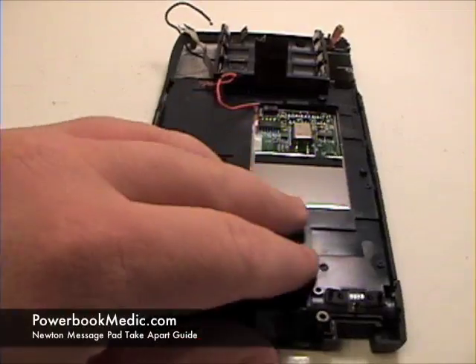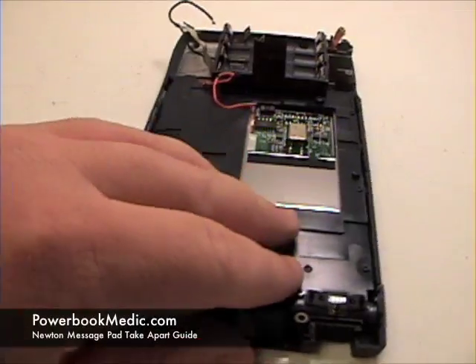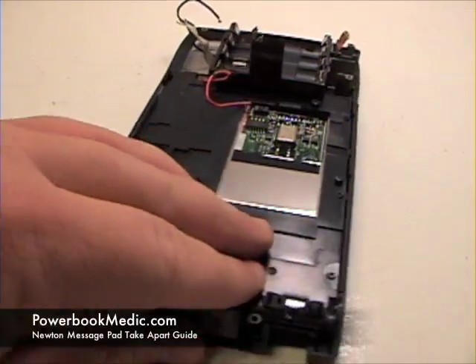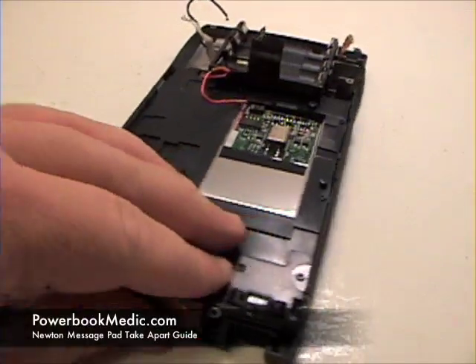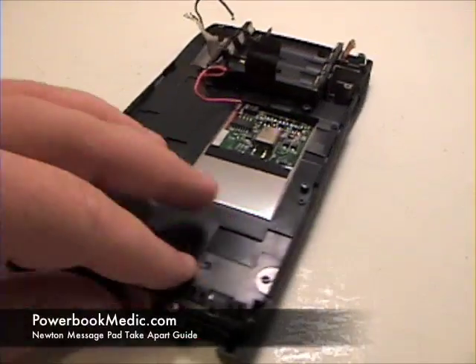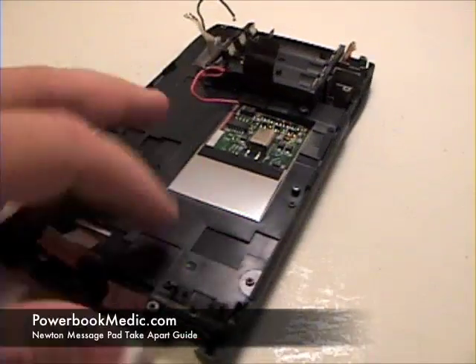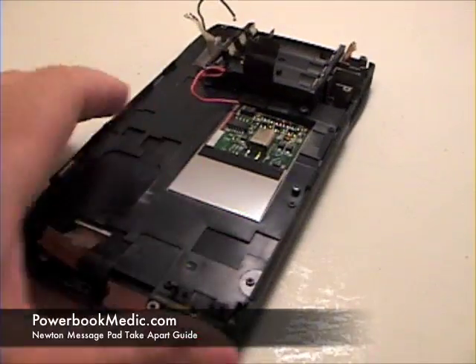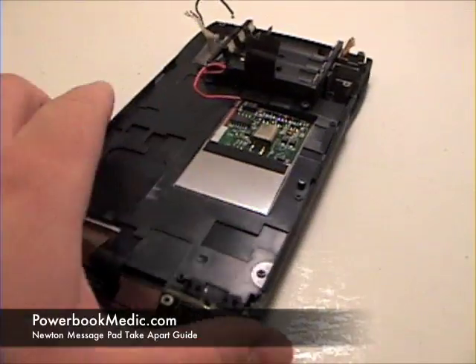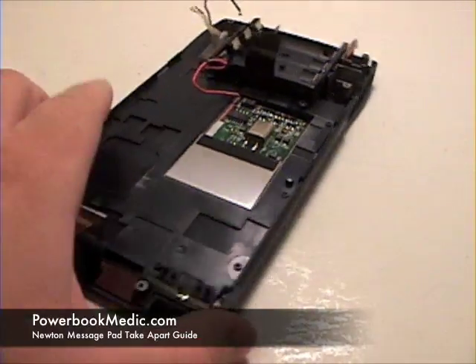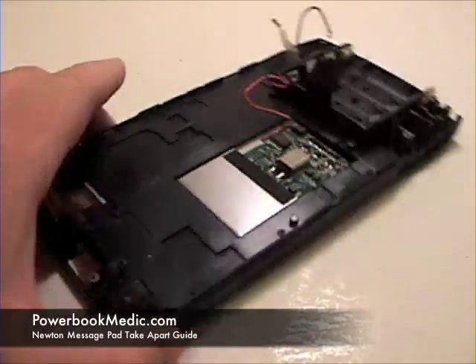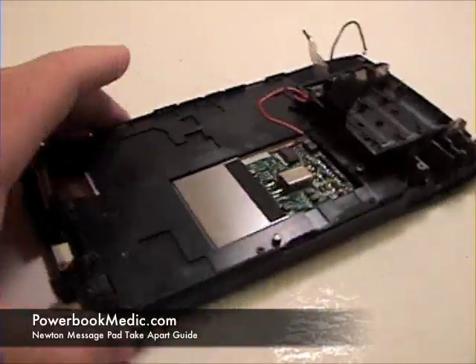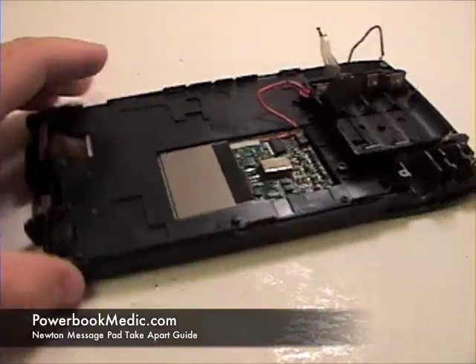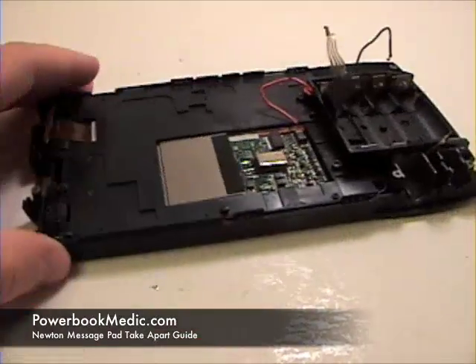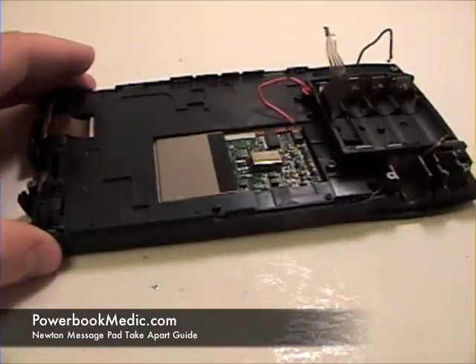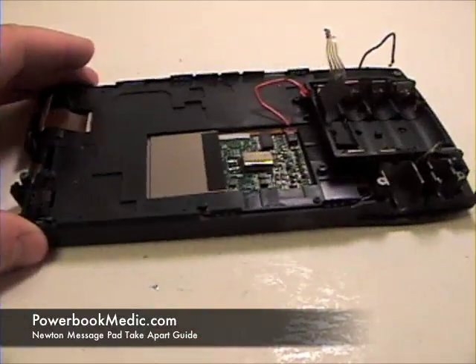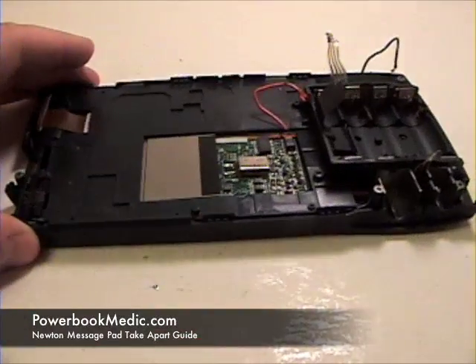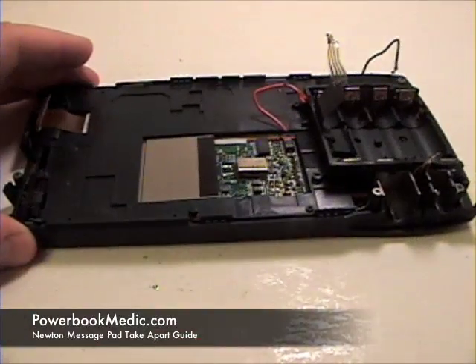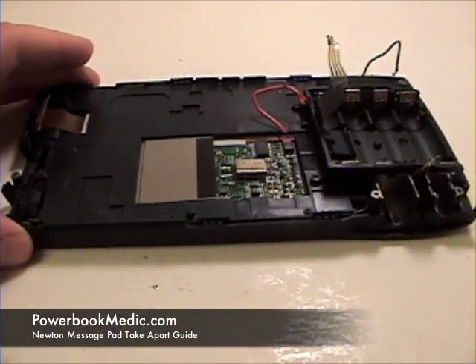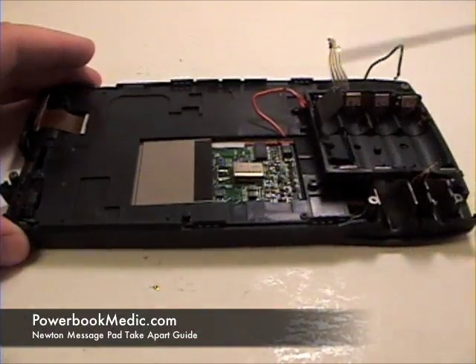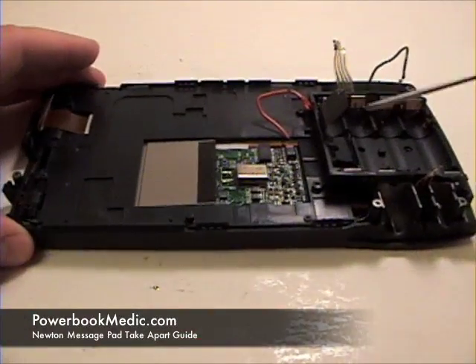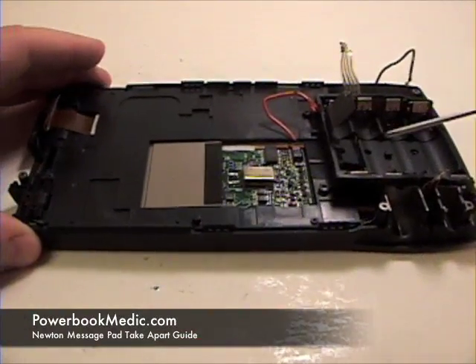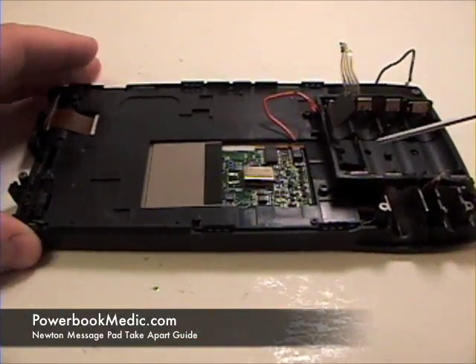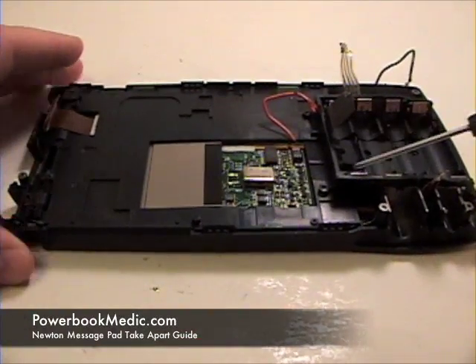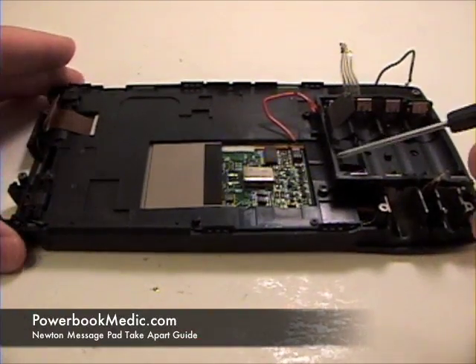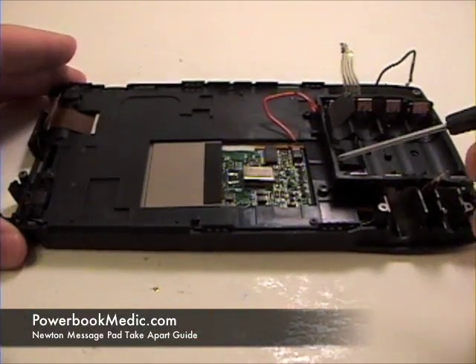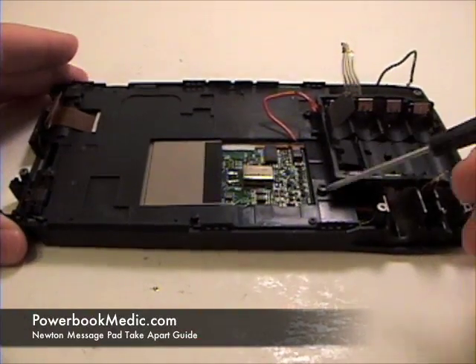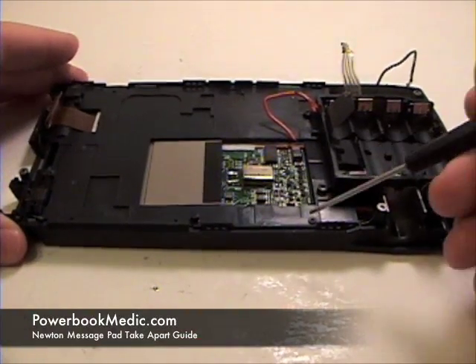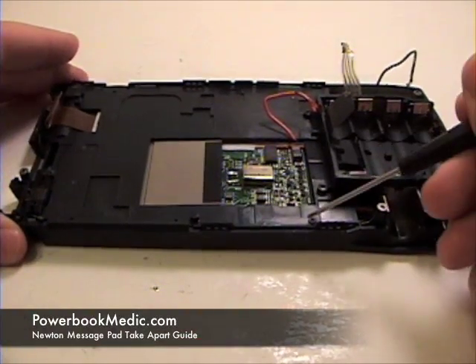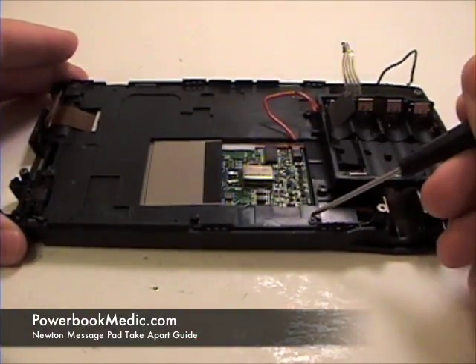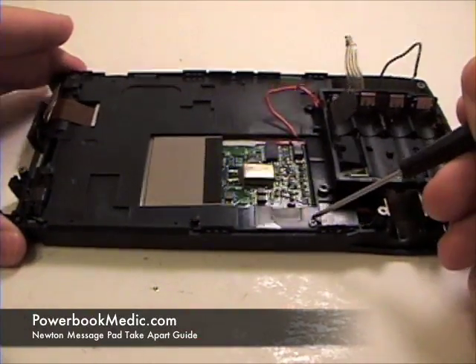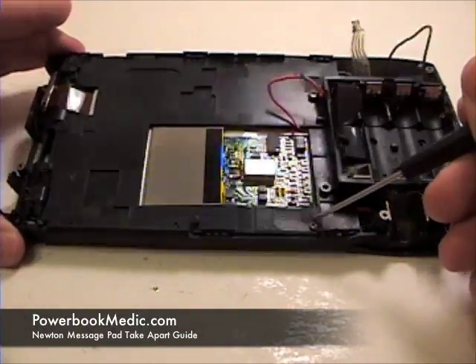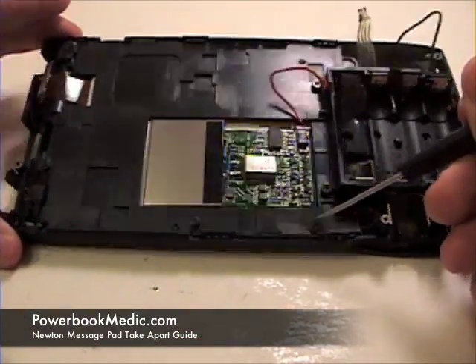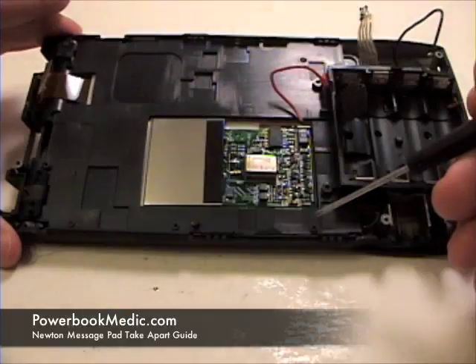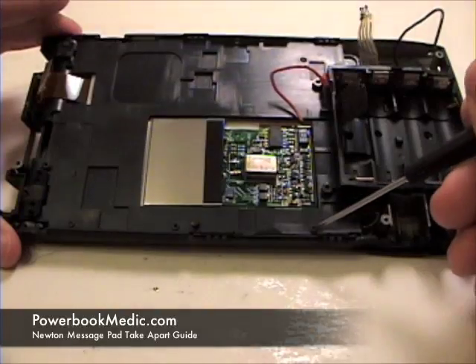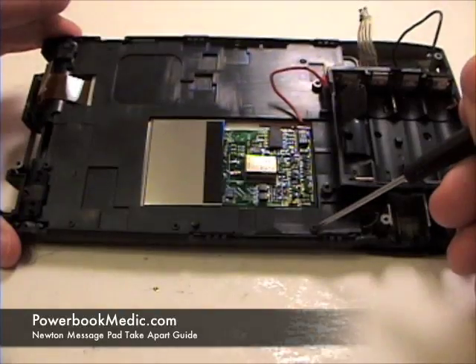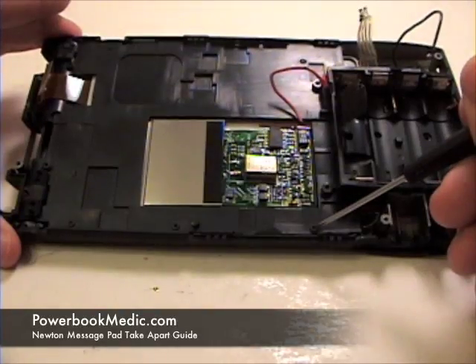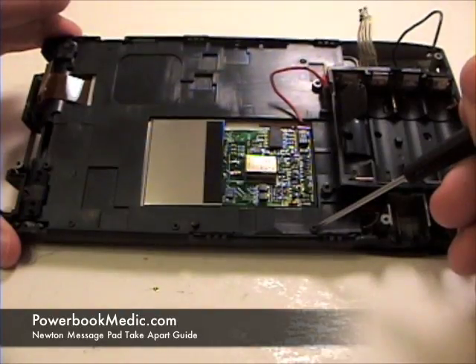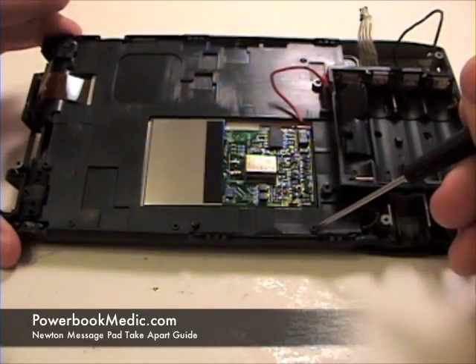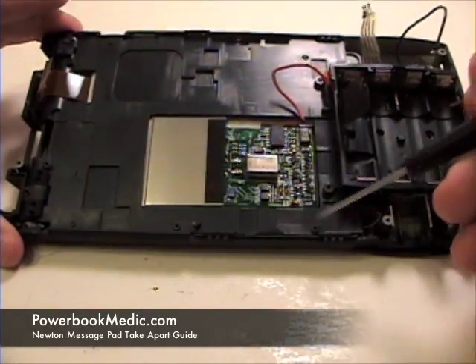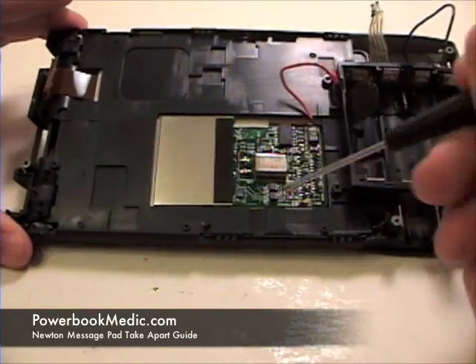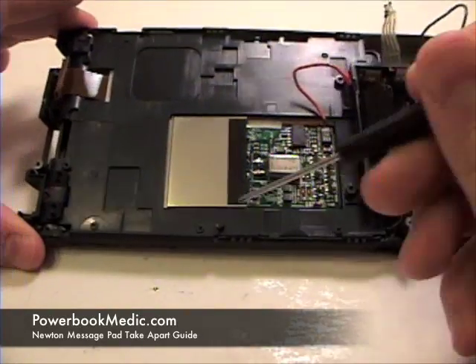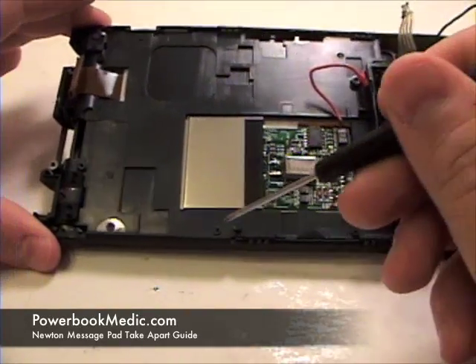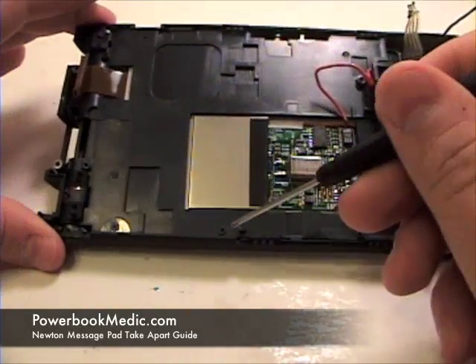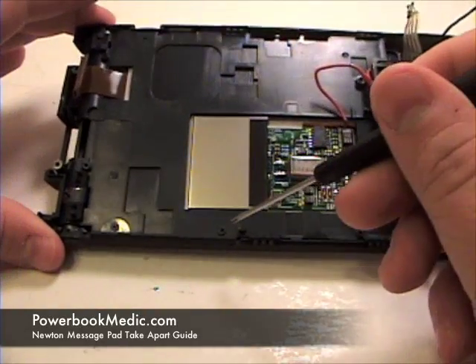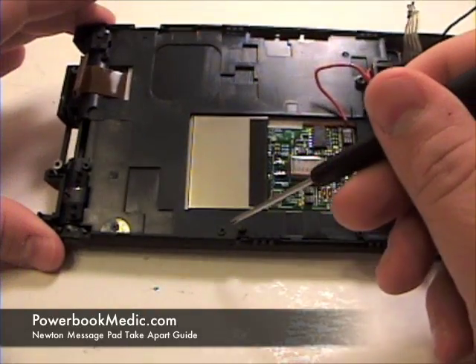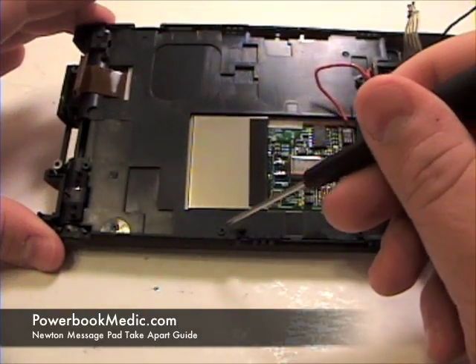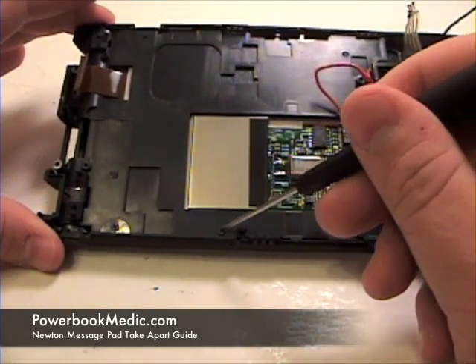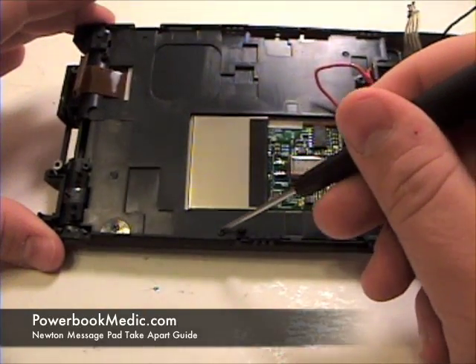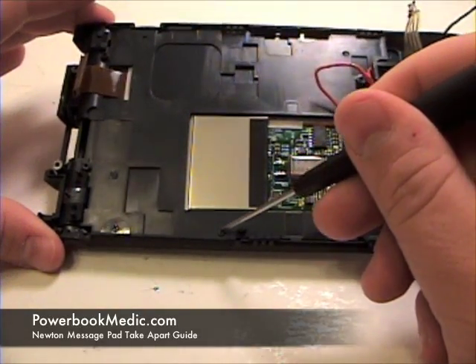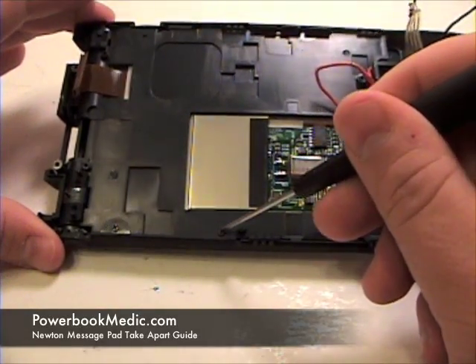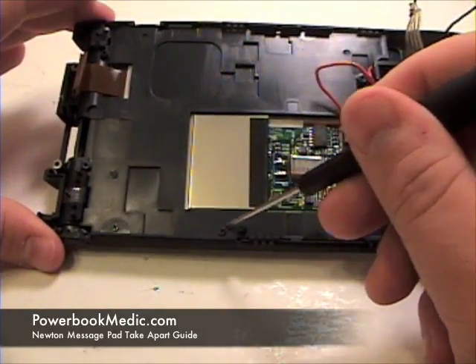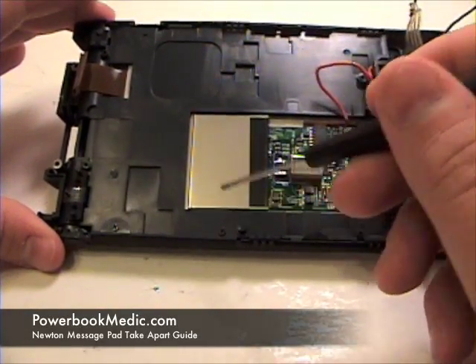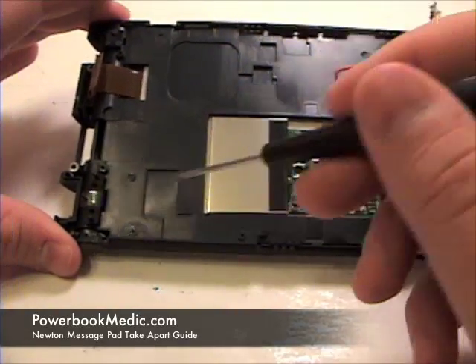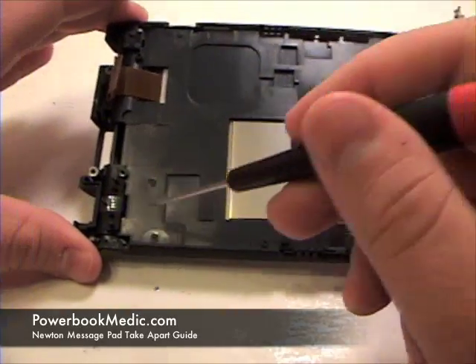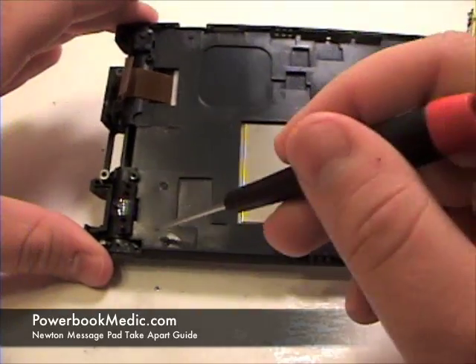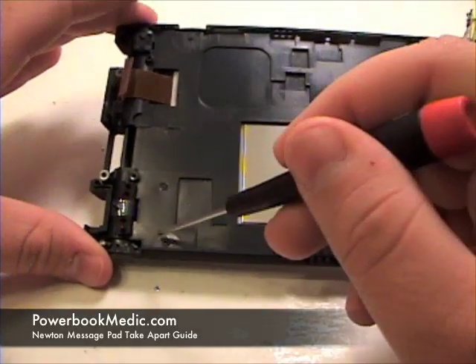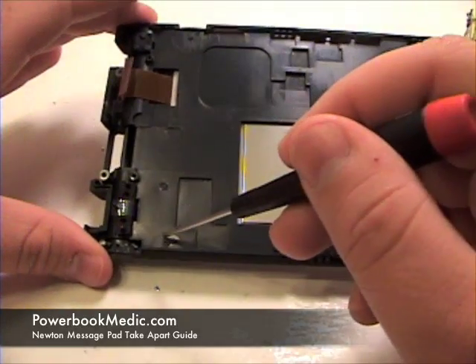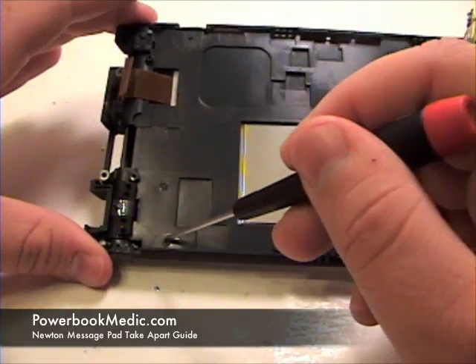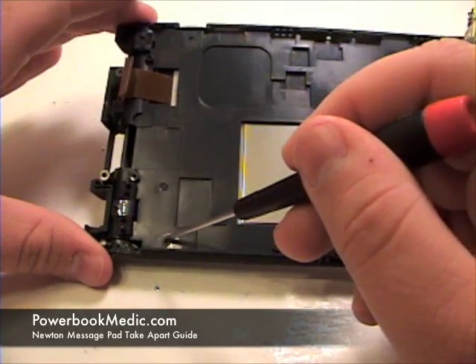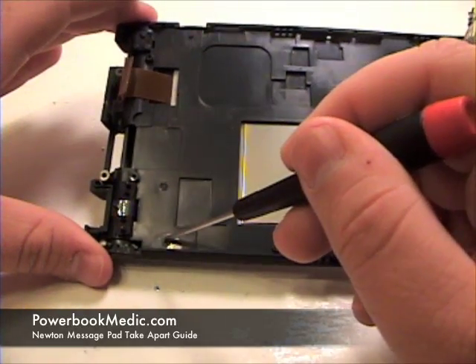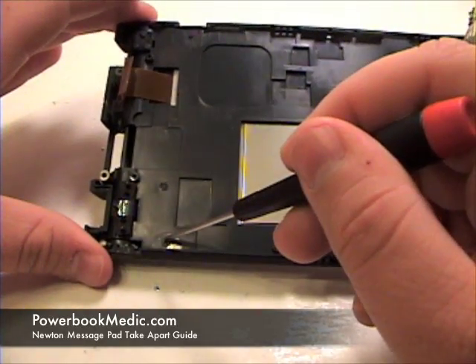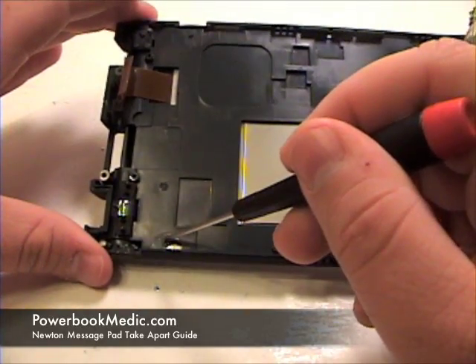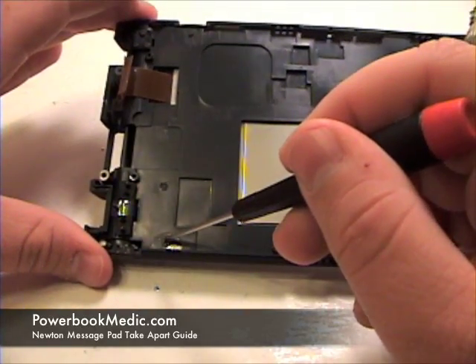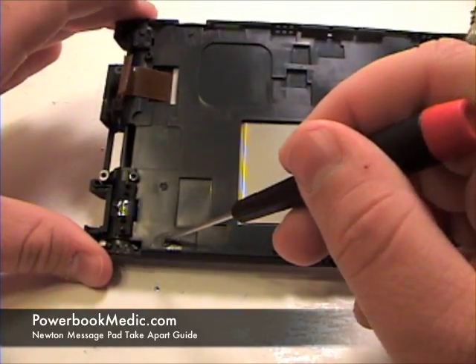Once that is complete, now grab your Phillips head screwdriver and remove the four Phillips head screws from the base.